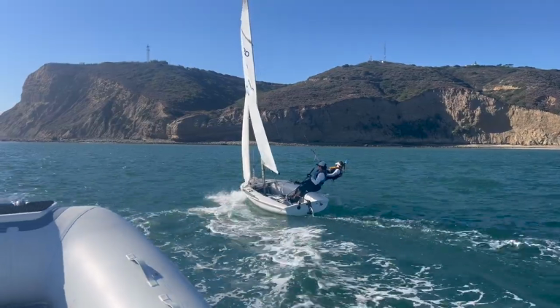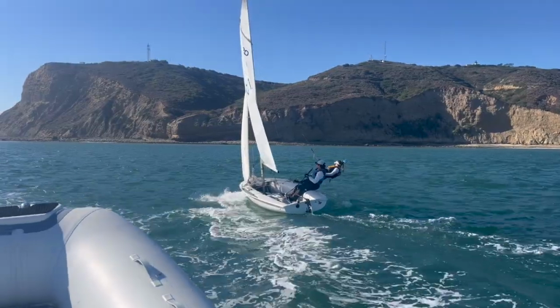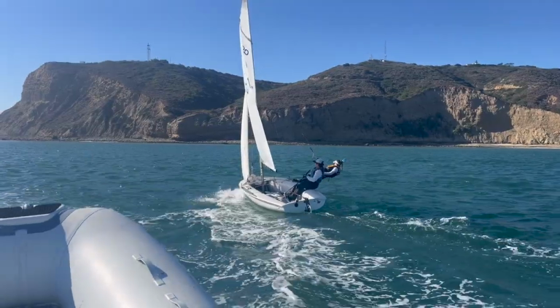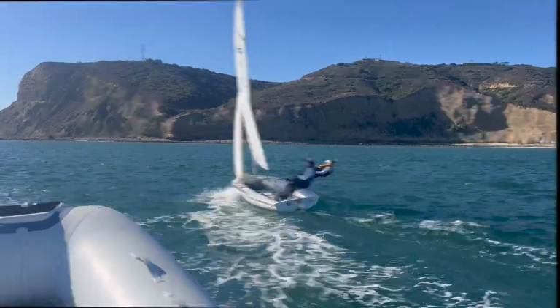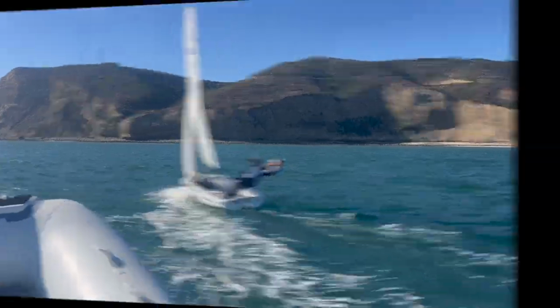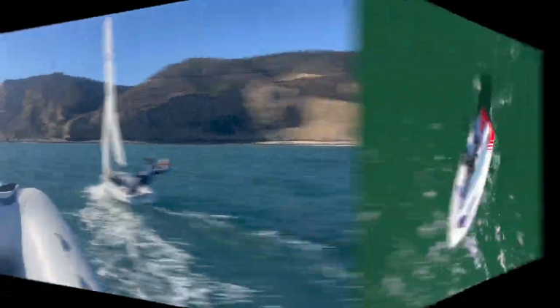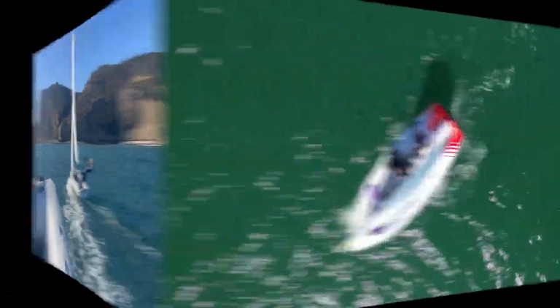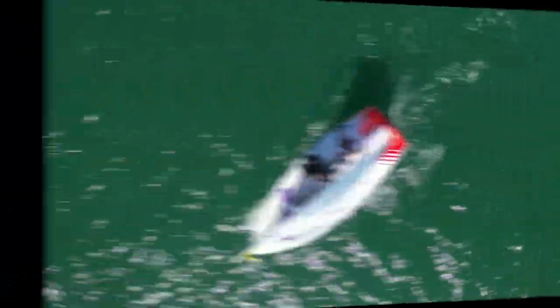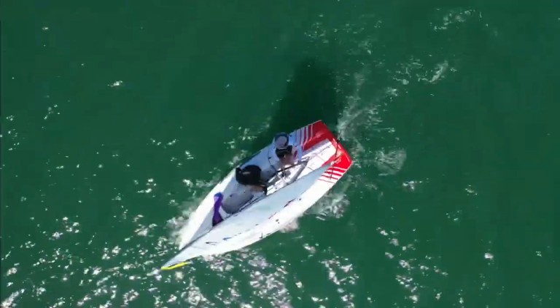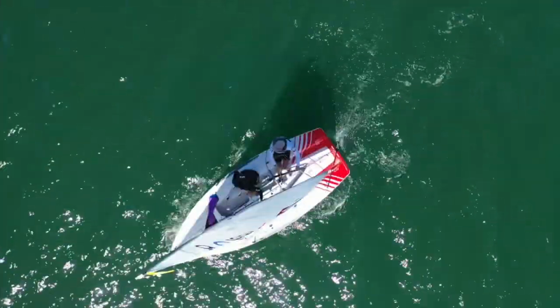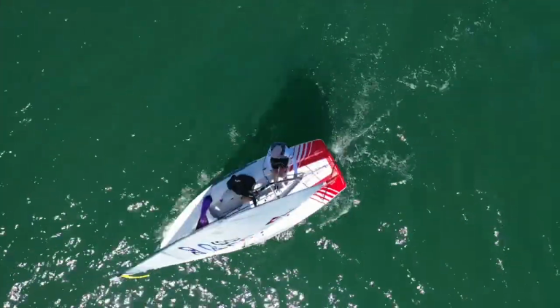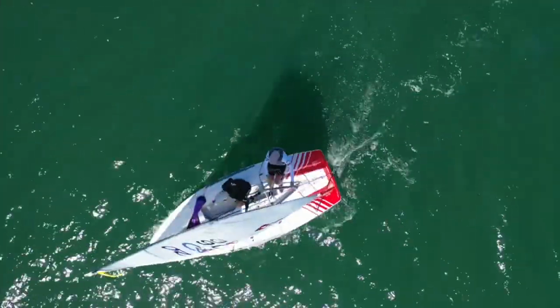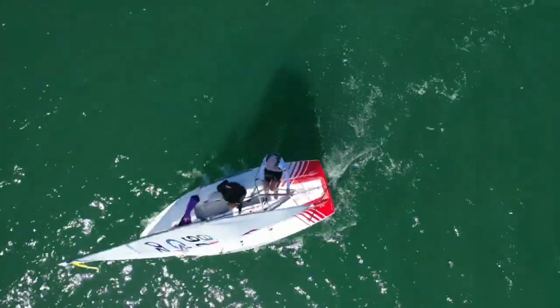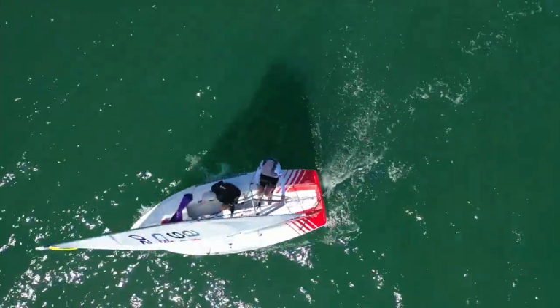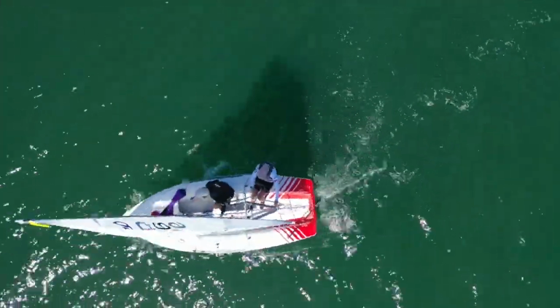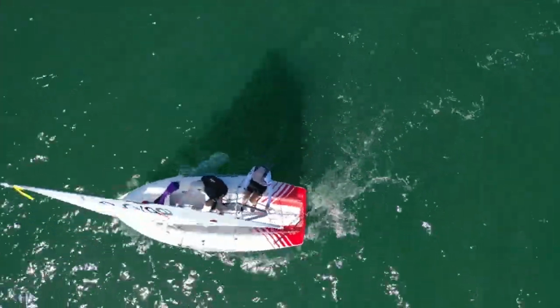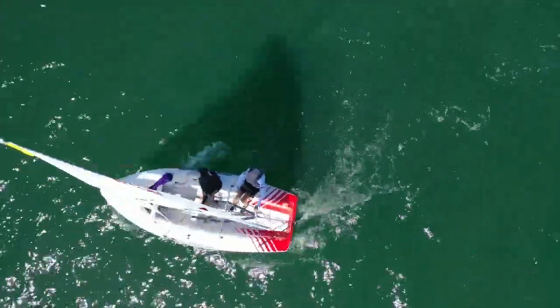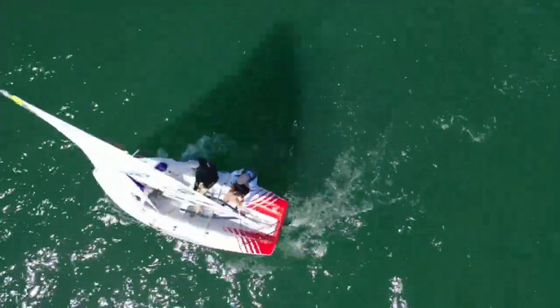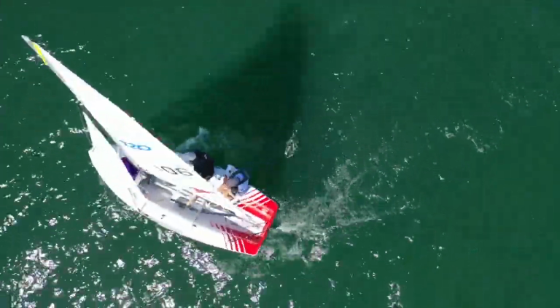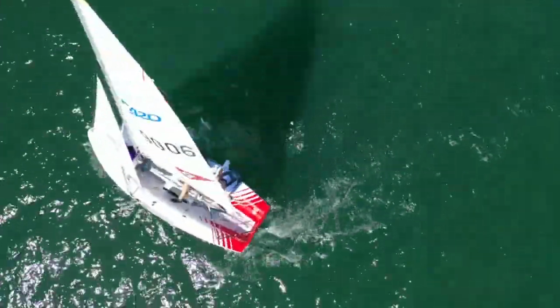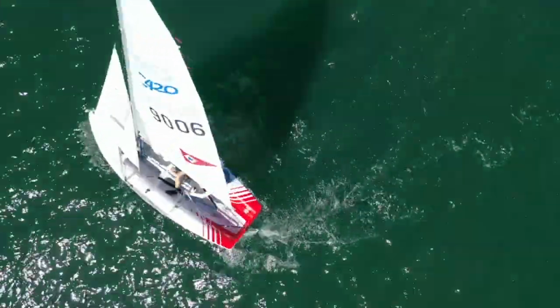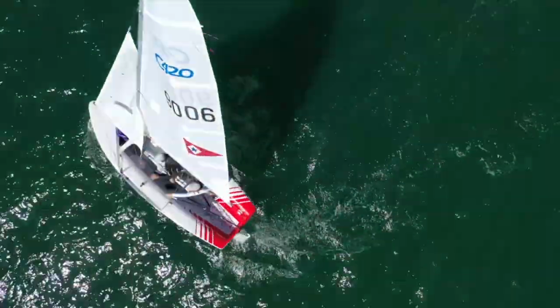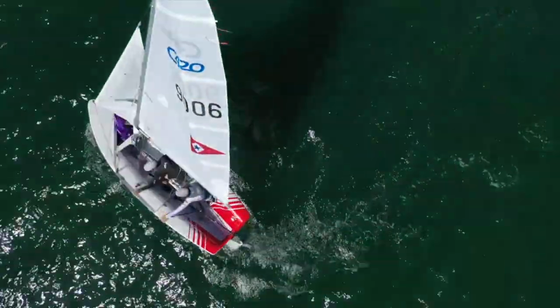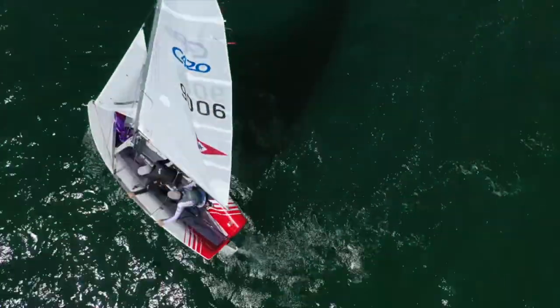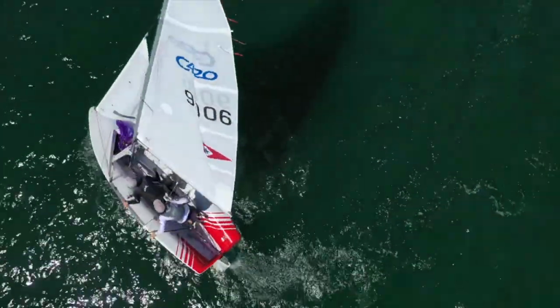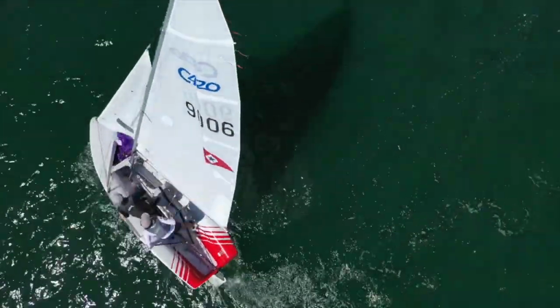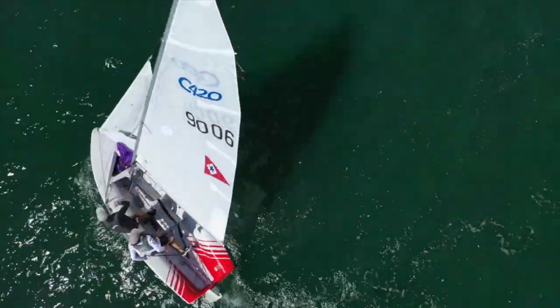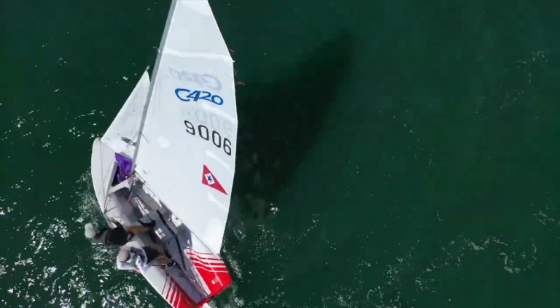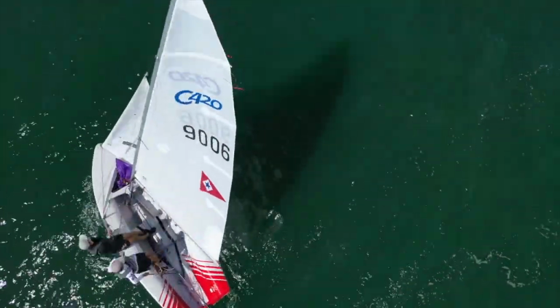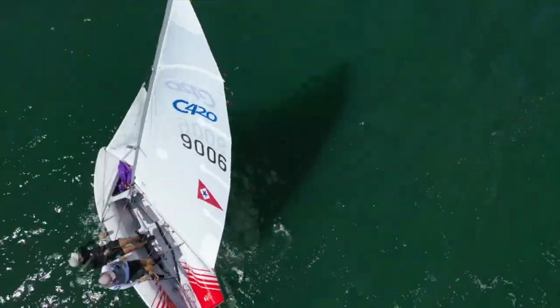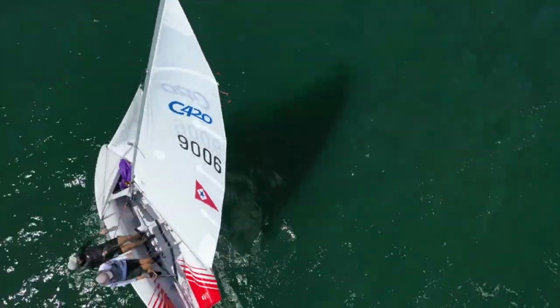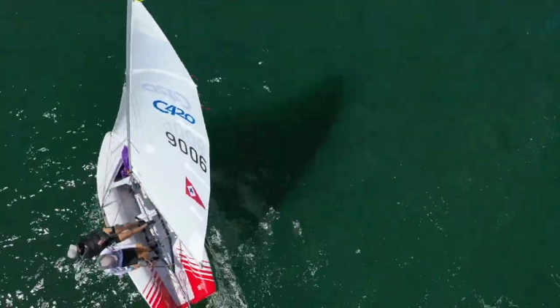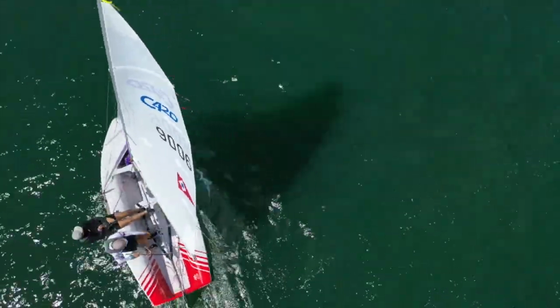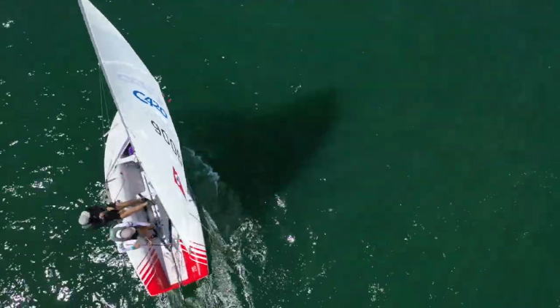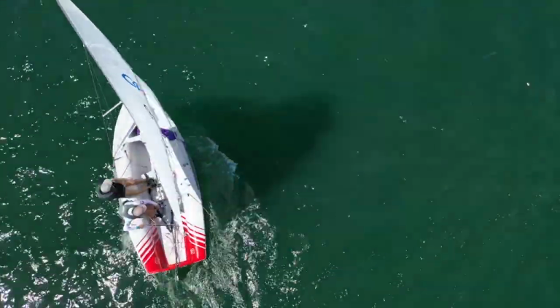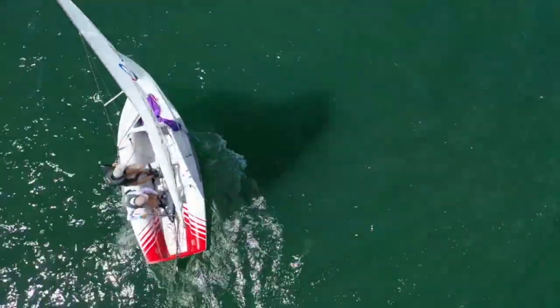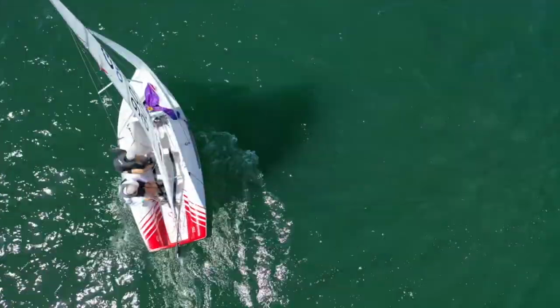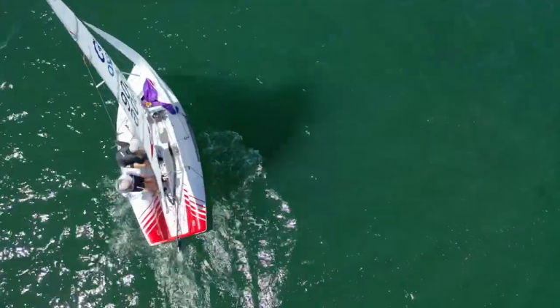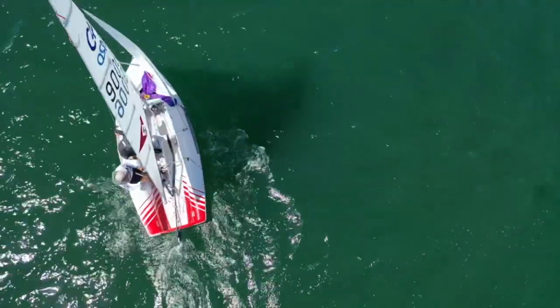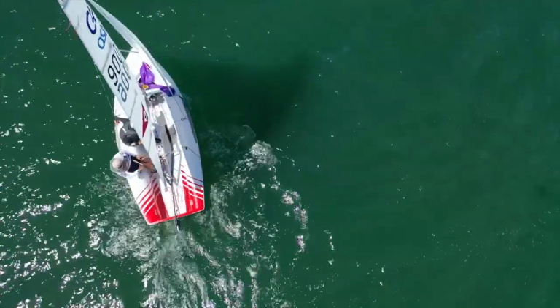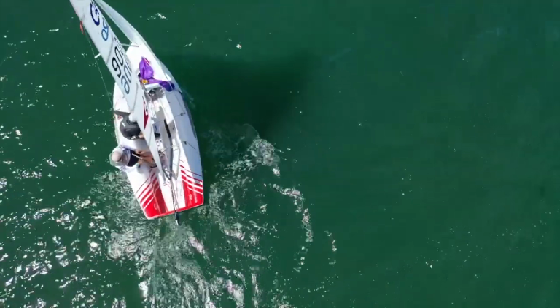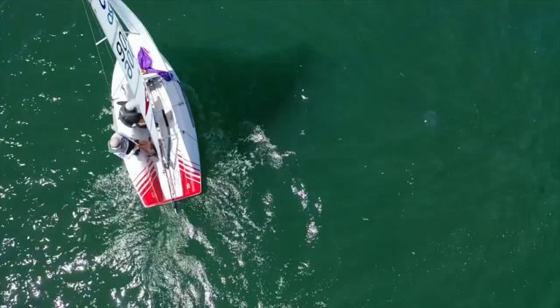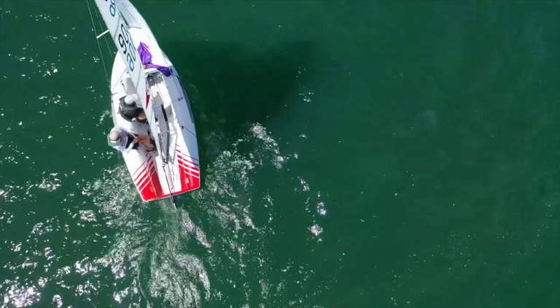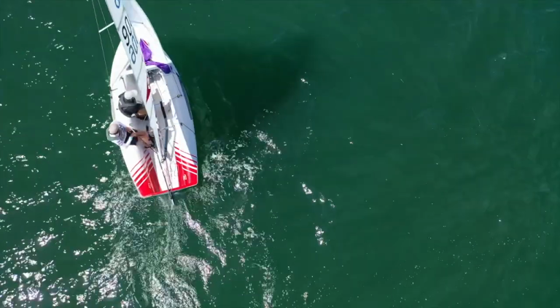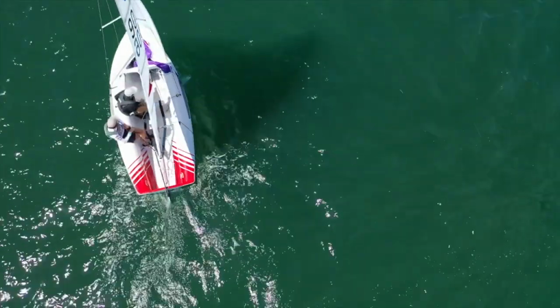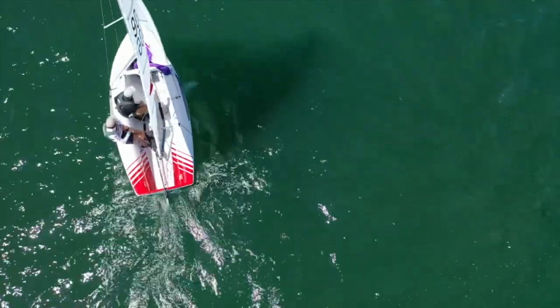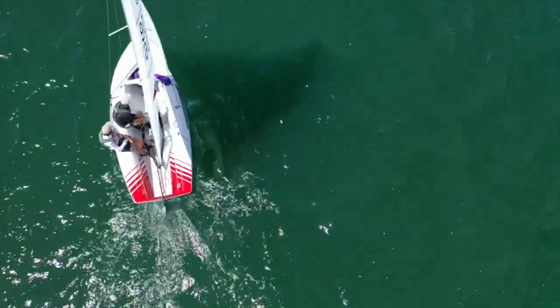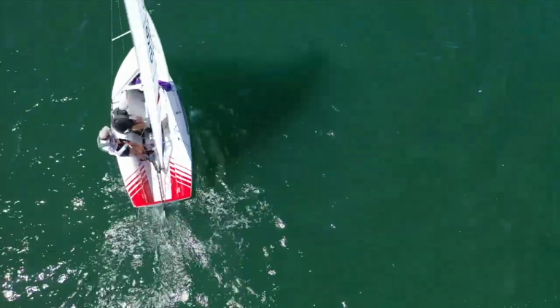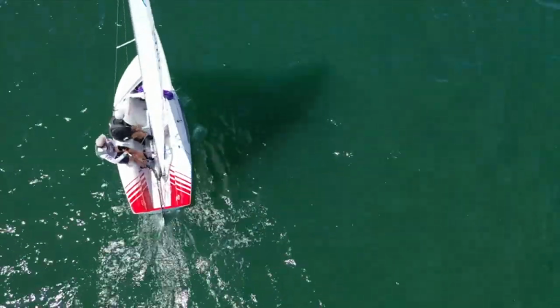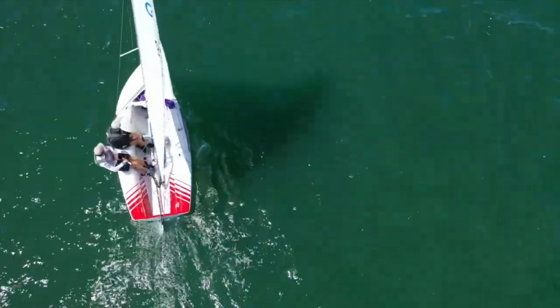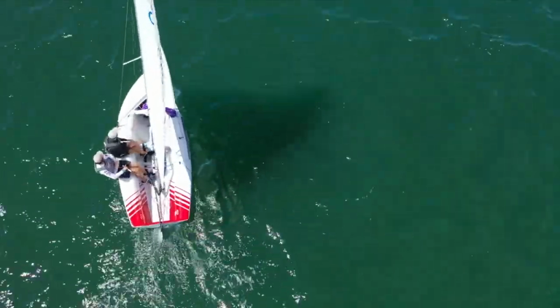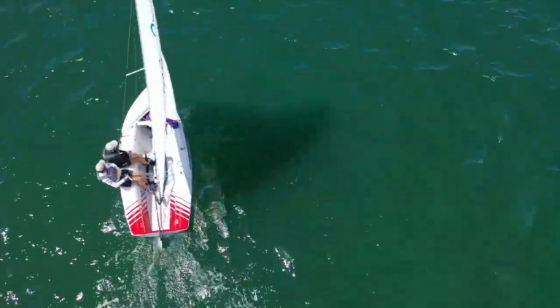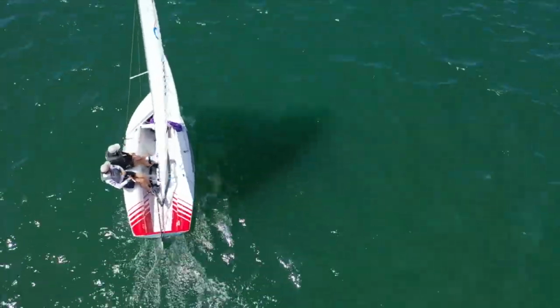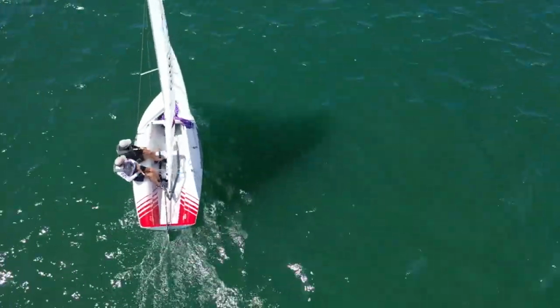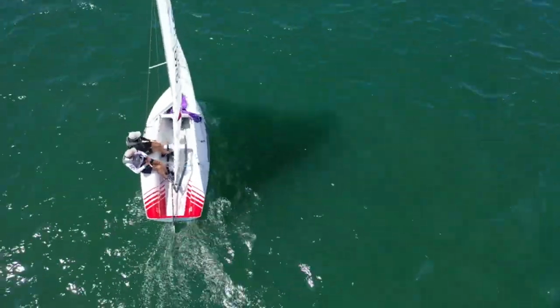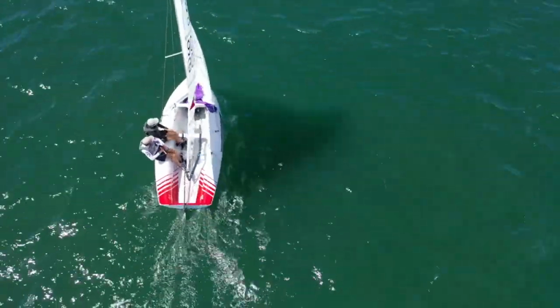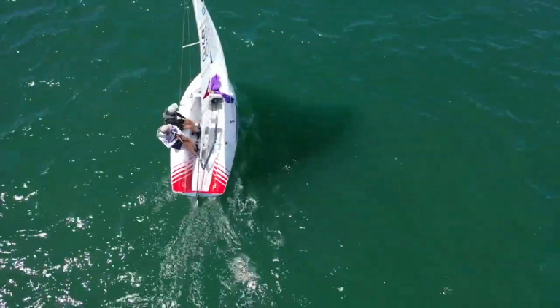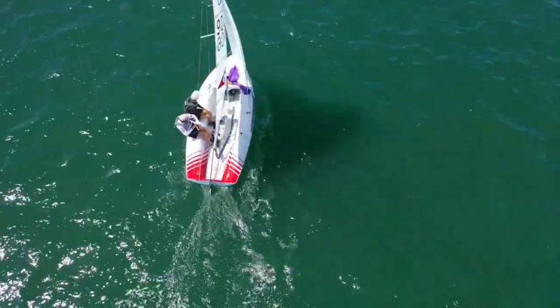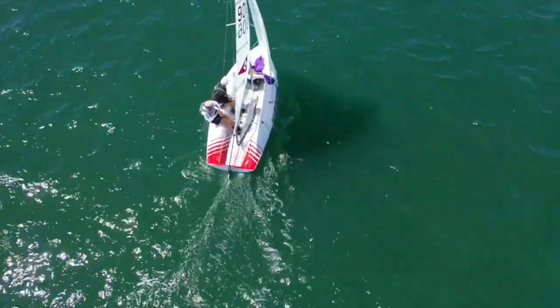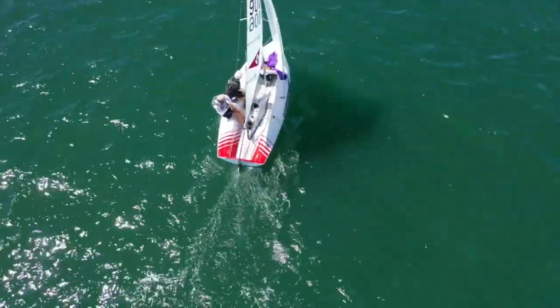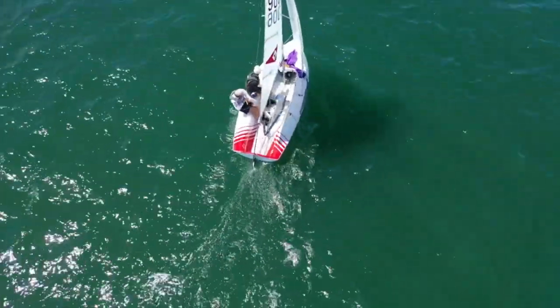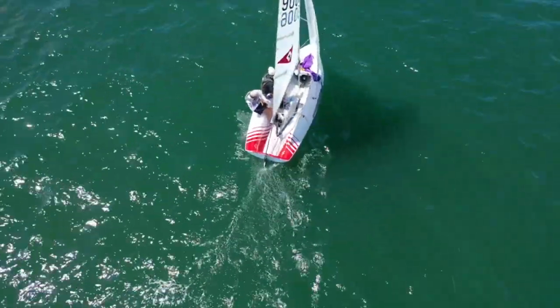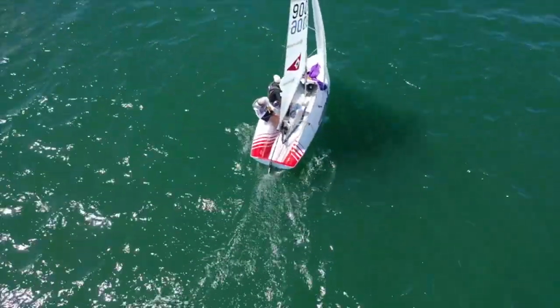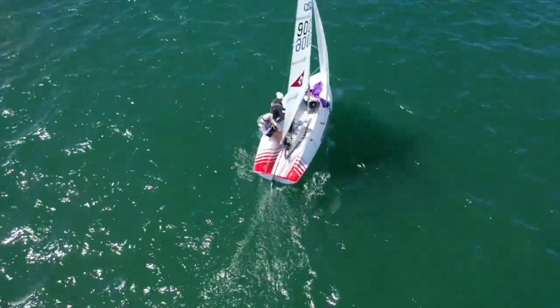This is what beautiful boat handling looks like. Let's go through all the moves so you too can crush it in your next 420 regatta.